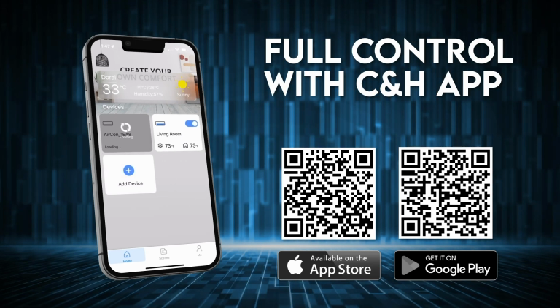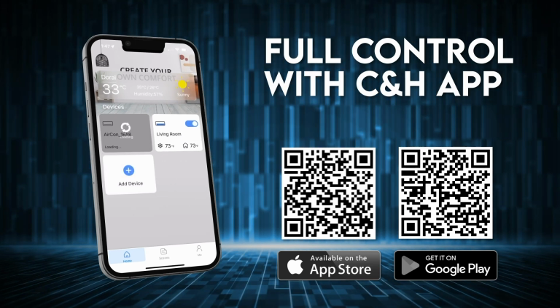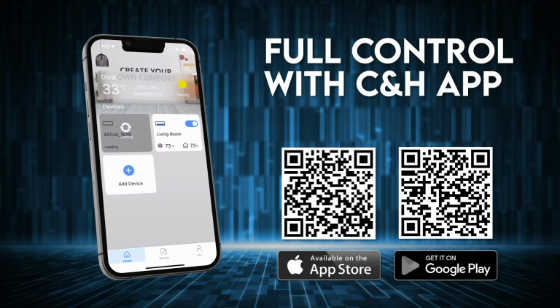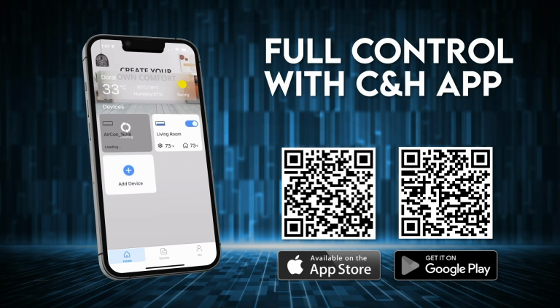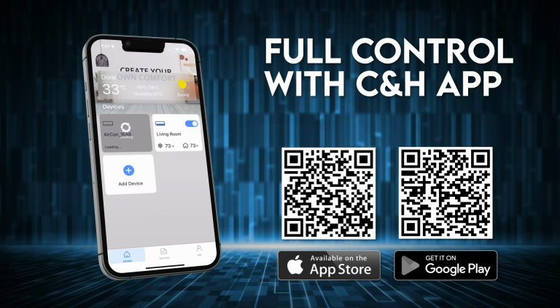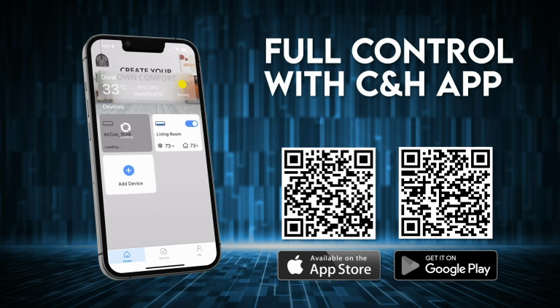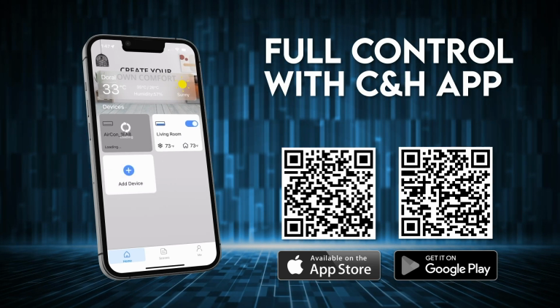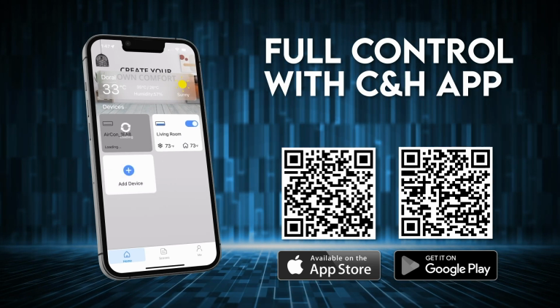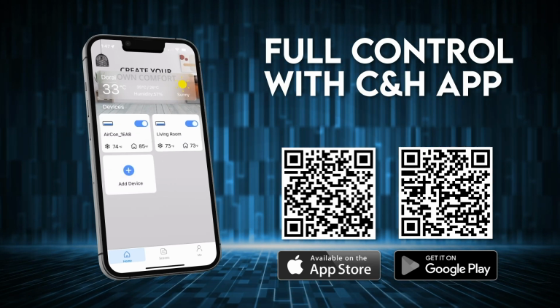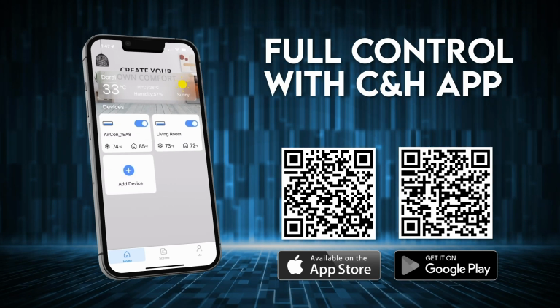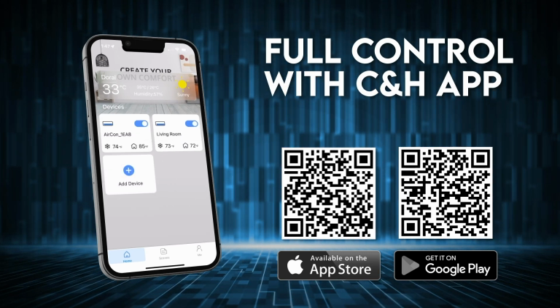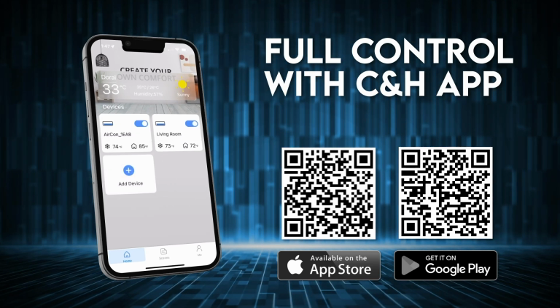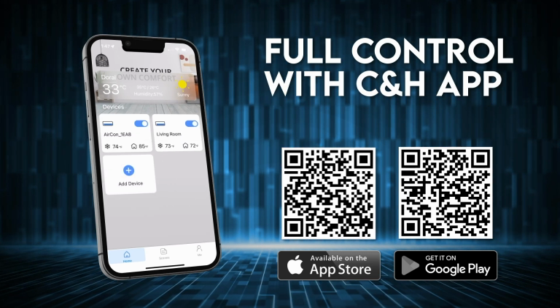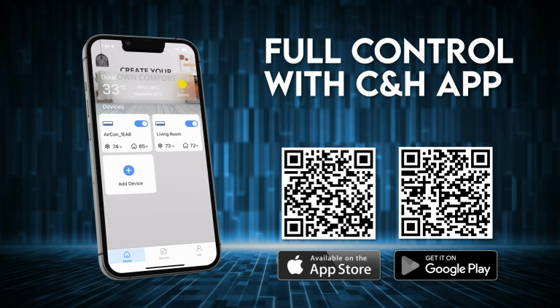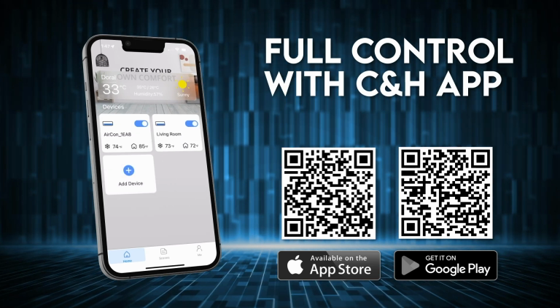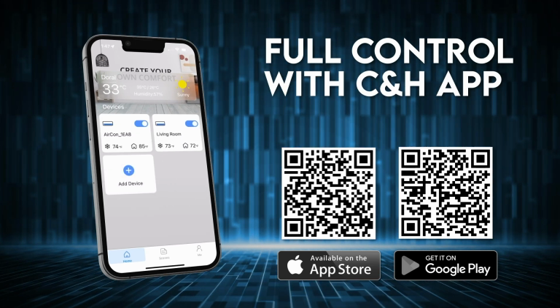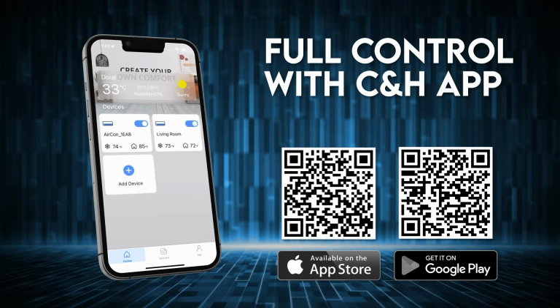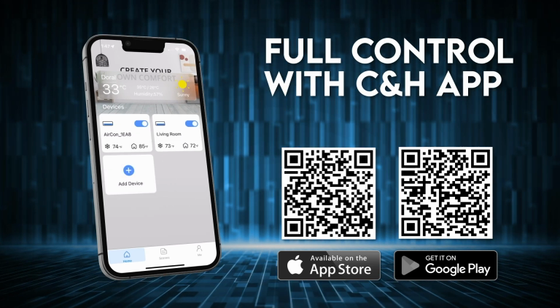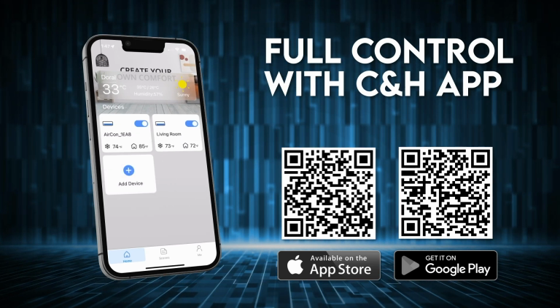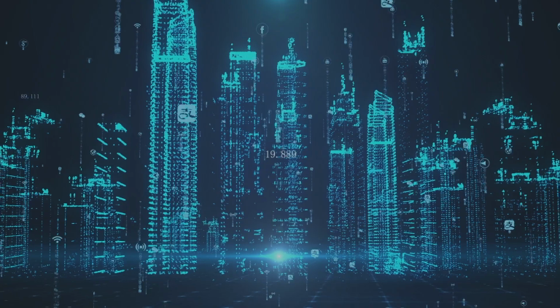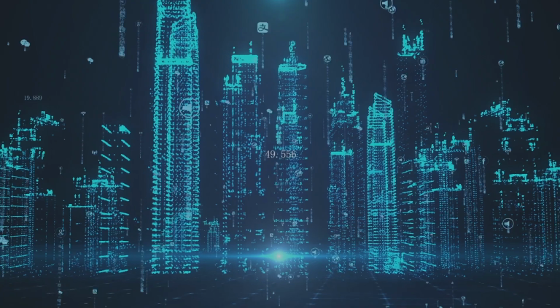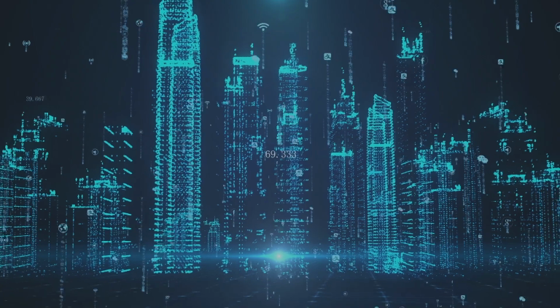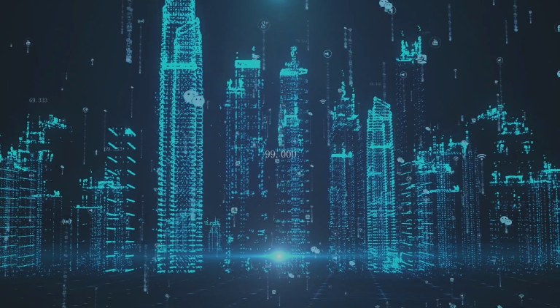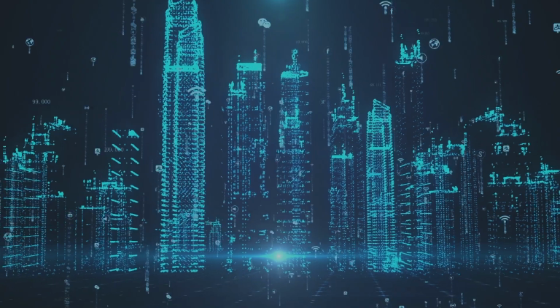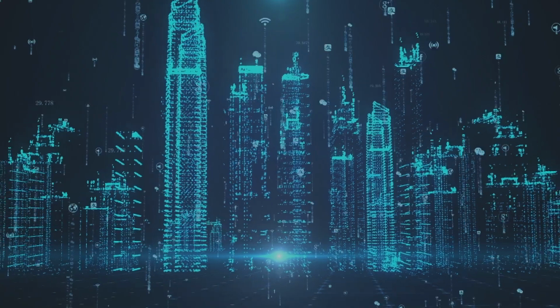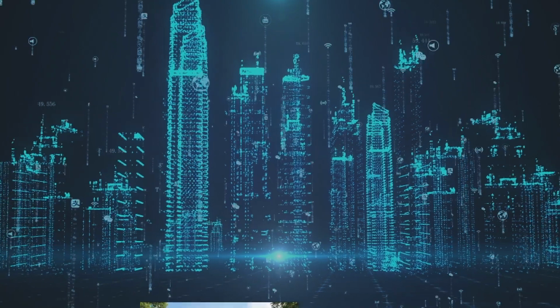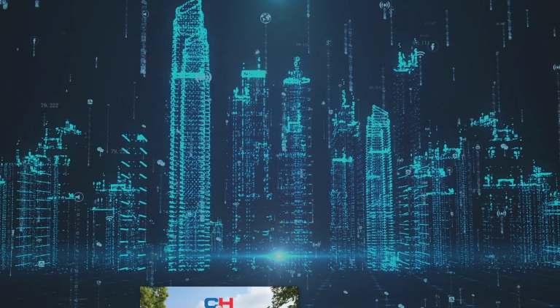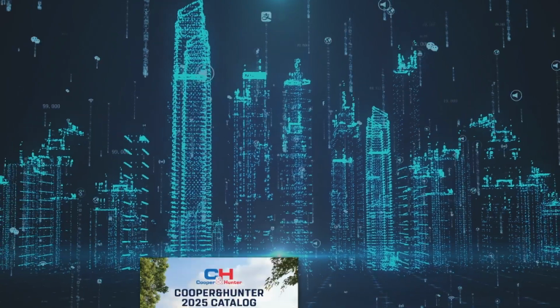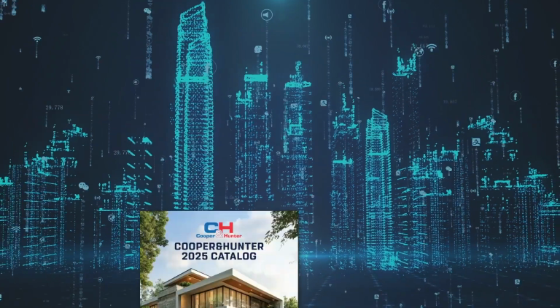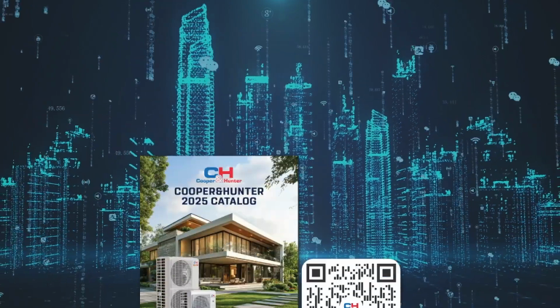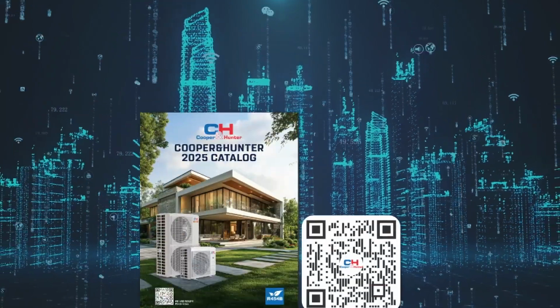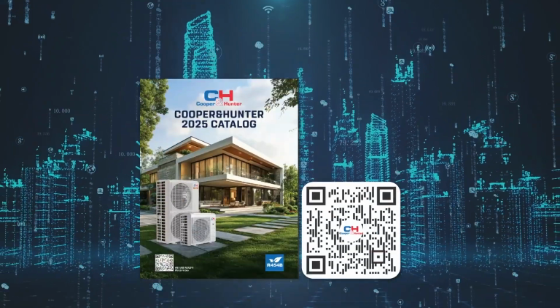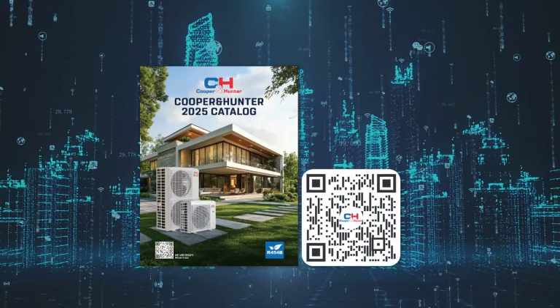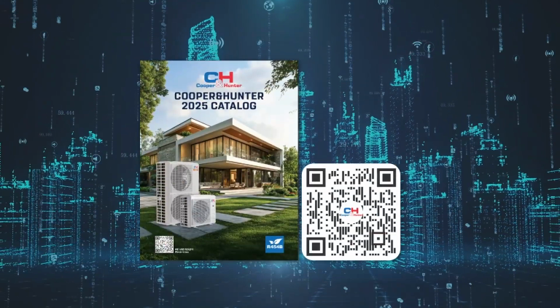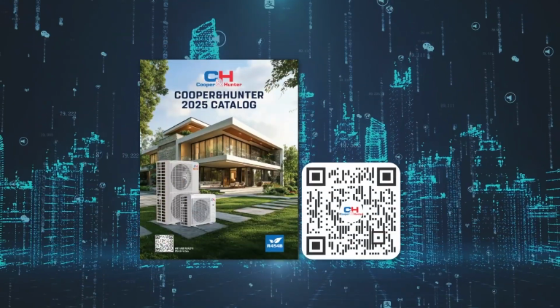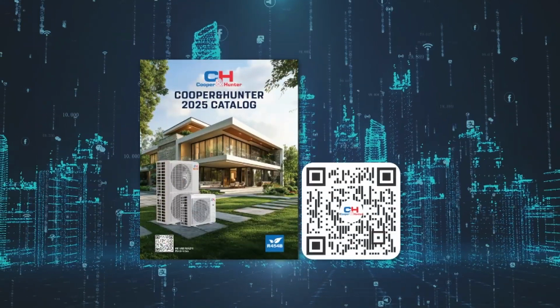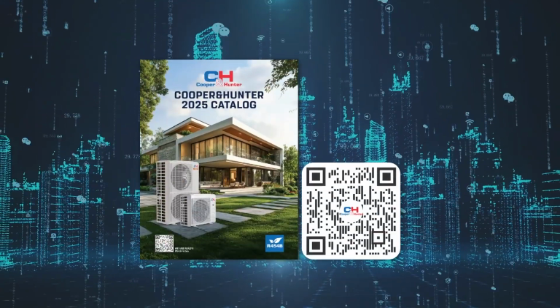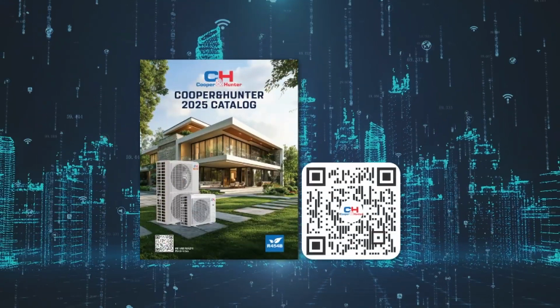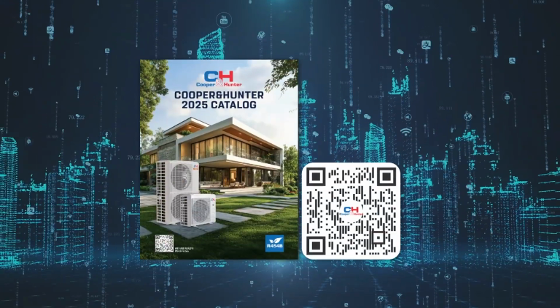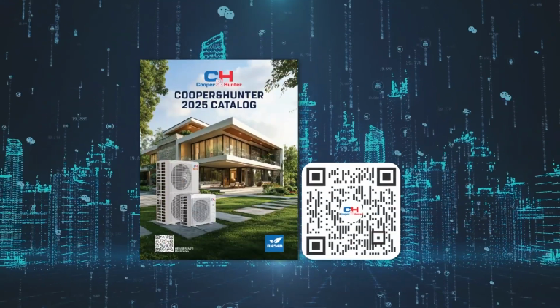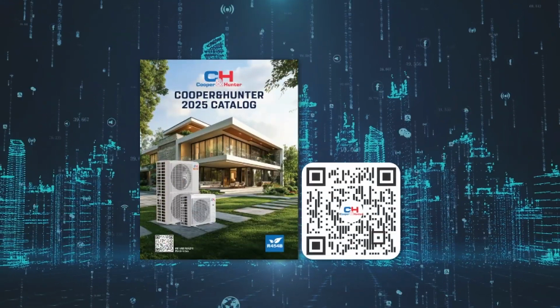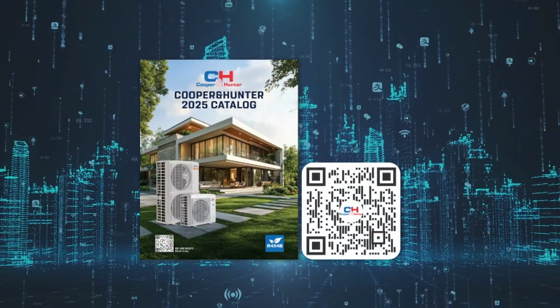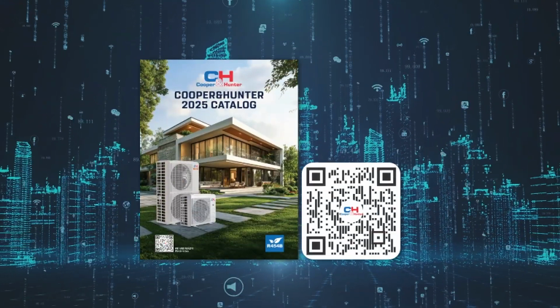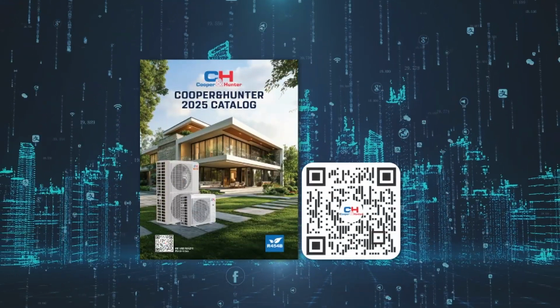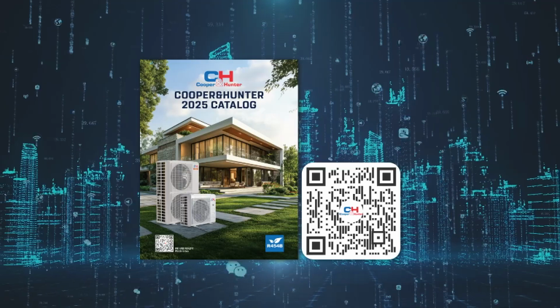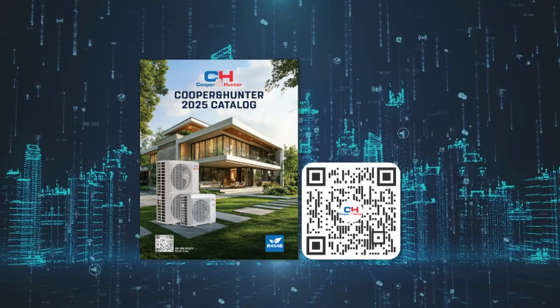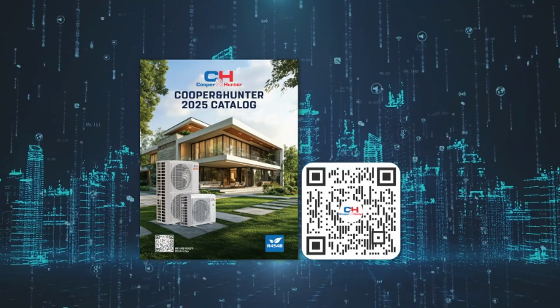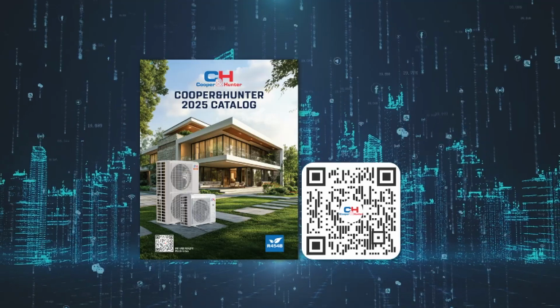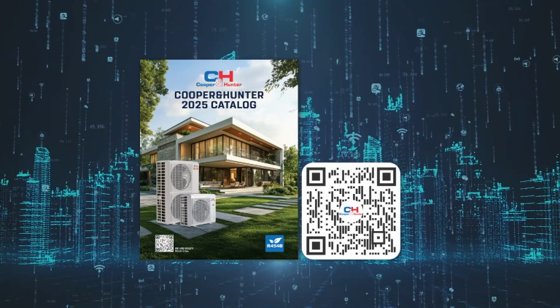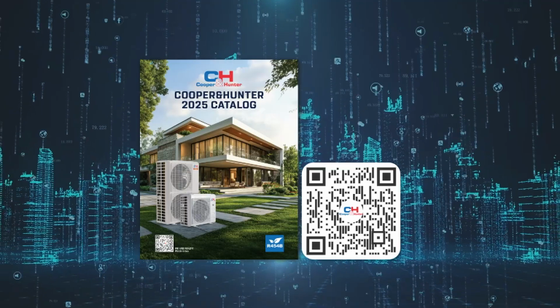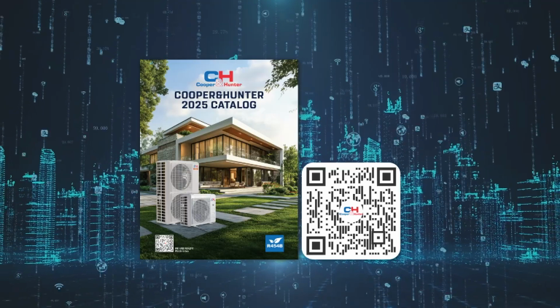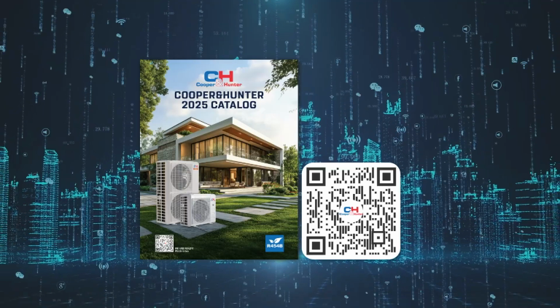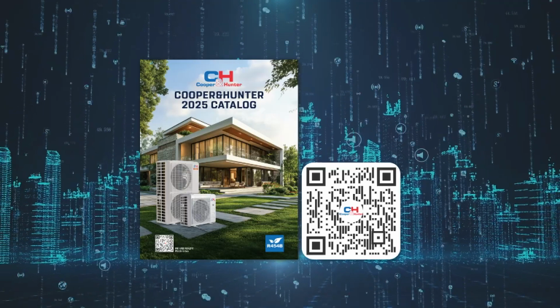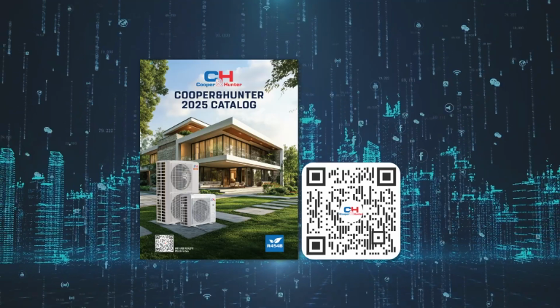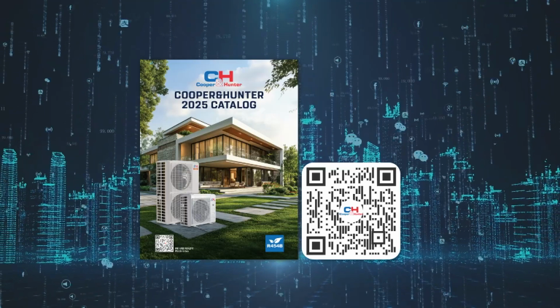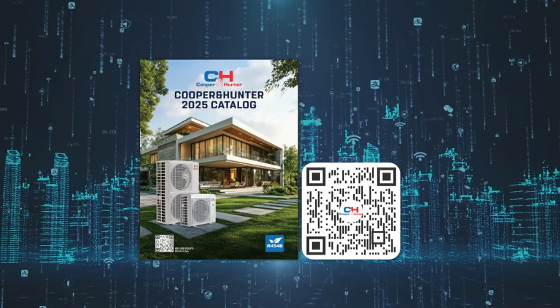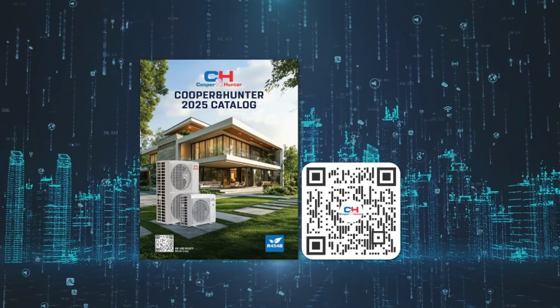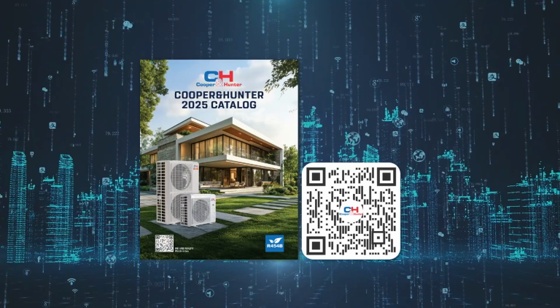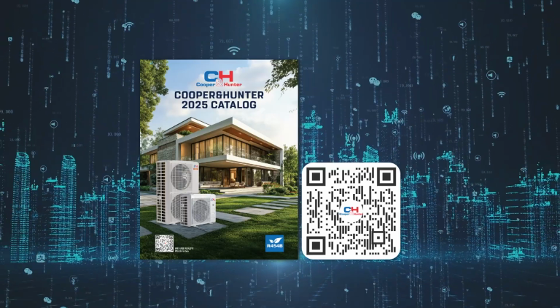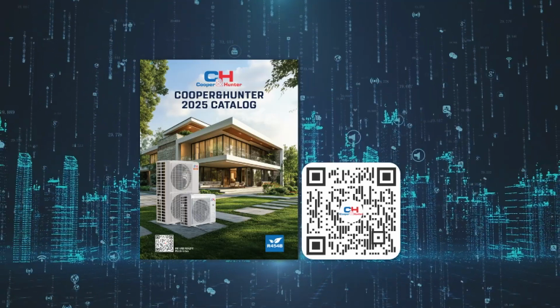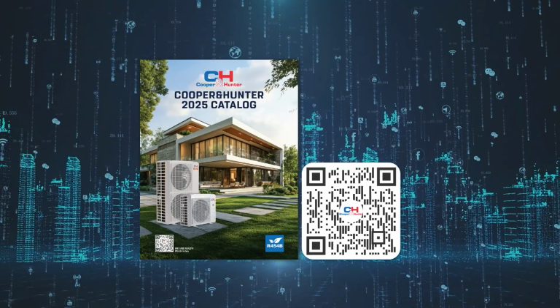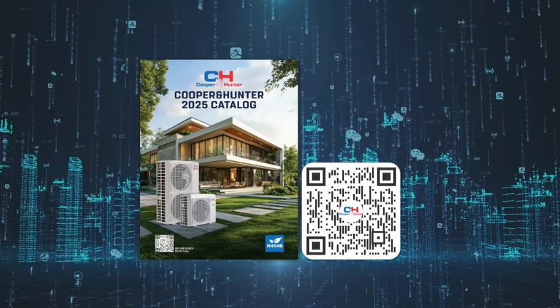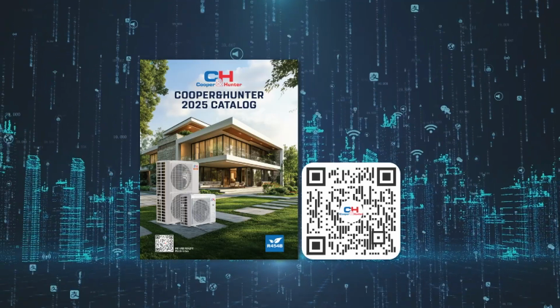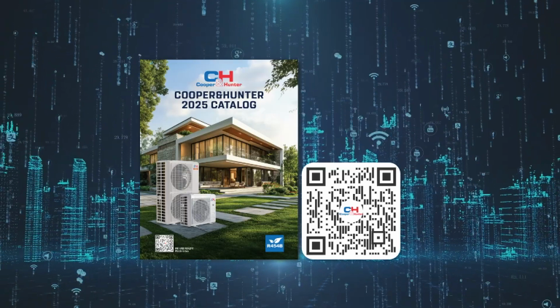Additionally, Cooper and Hunter has more than 700 combinations available. Scan our catalog to find out more.